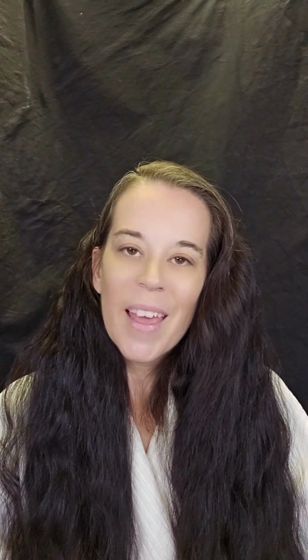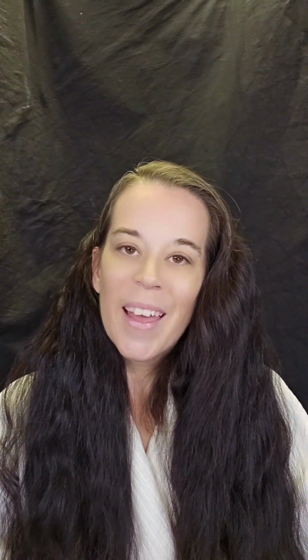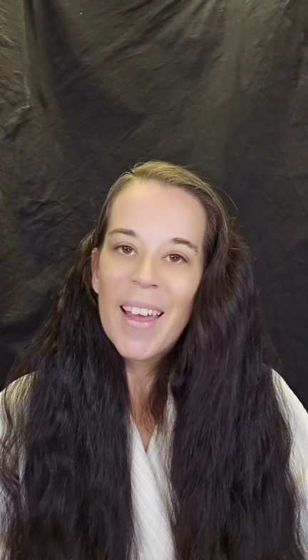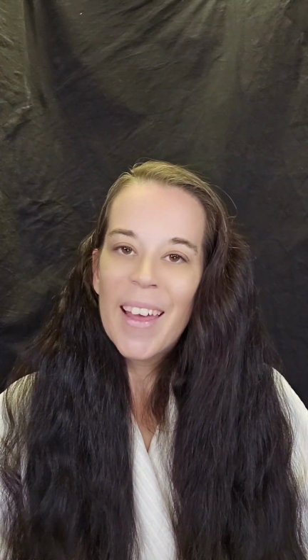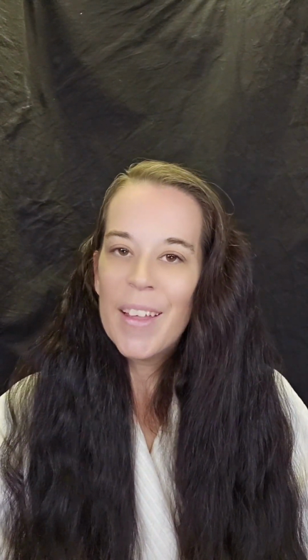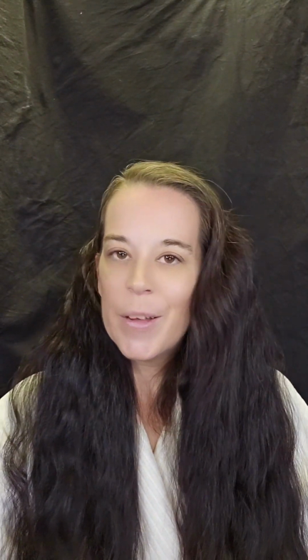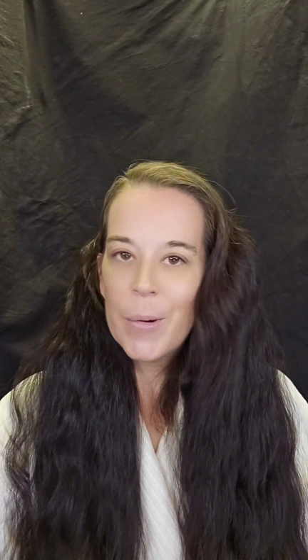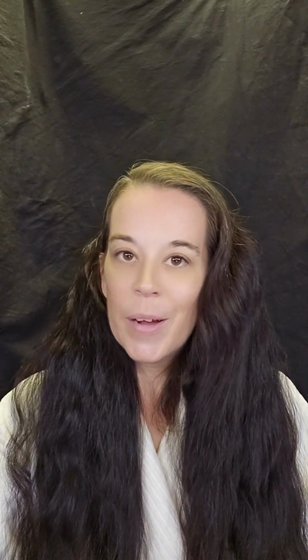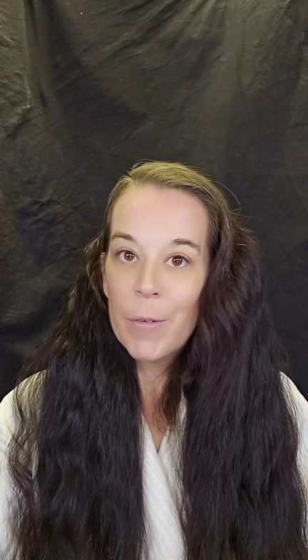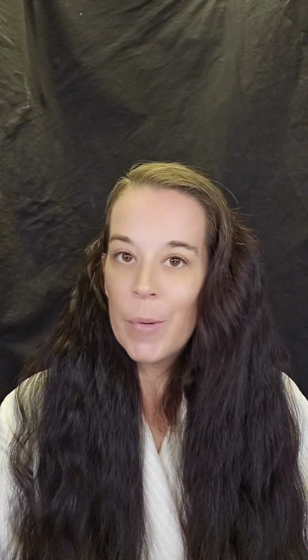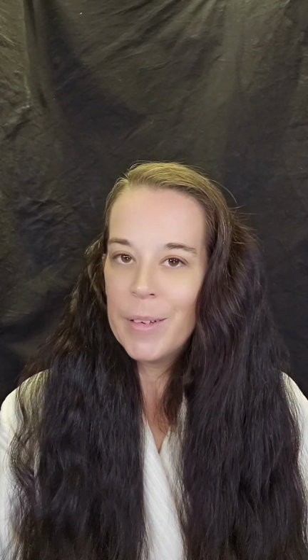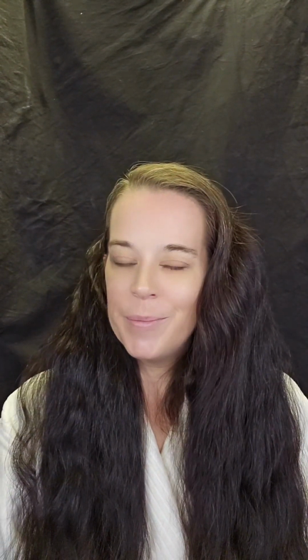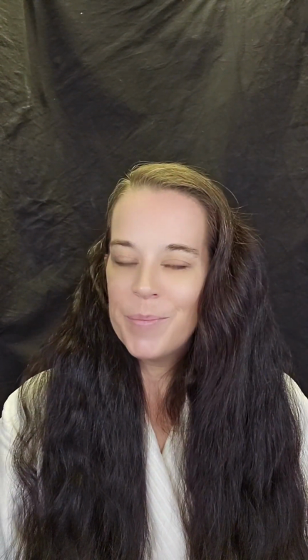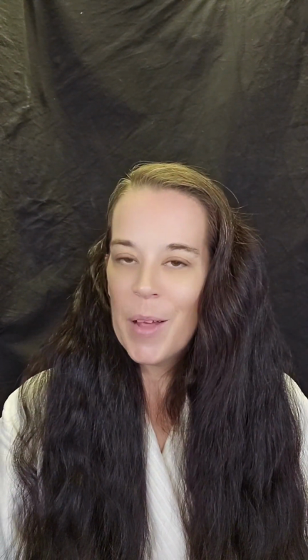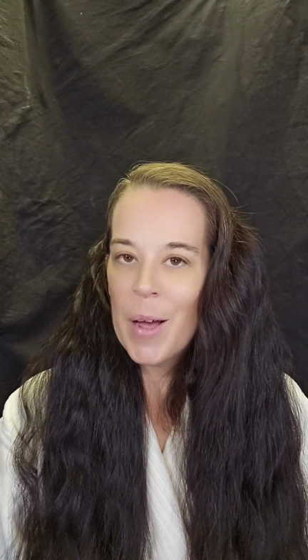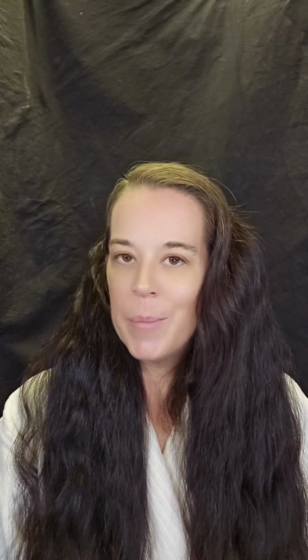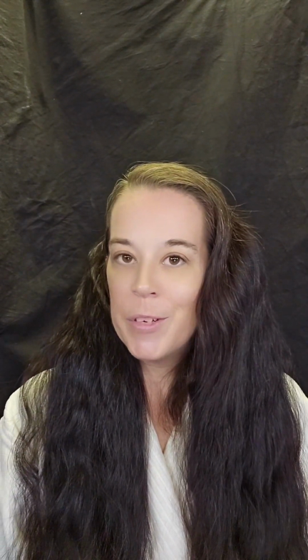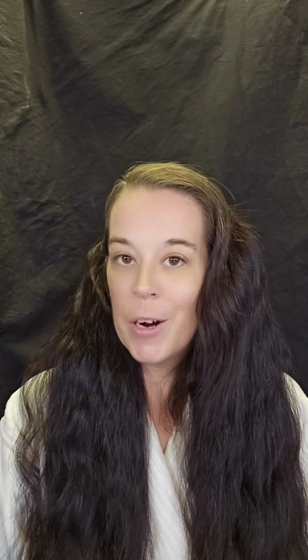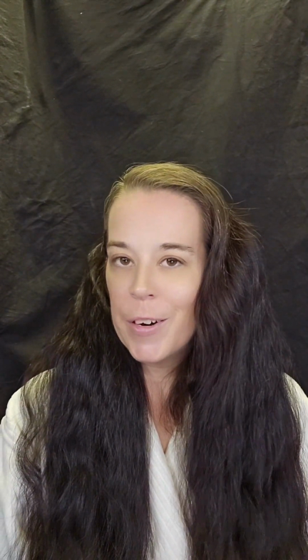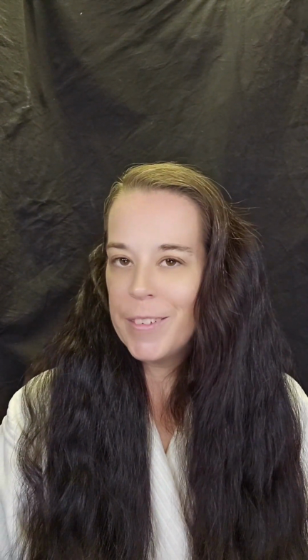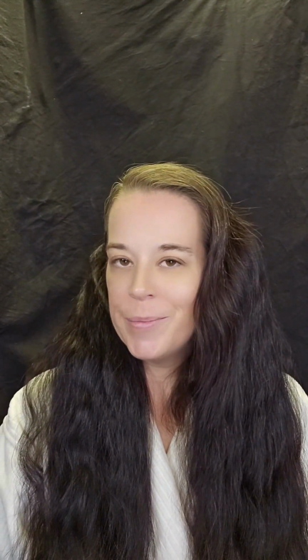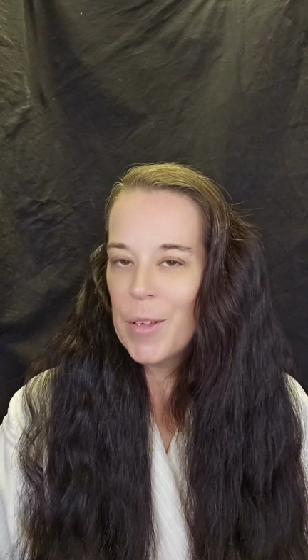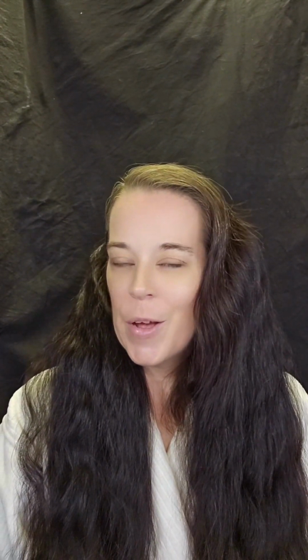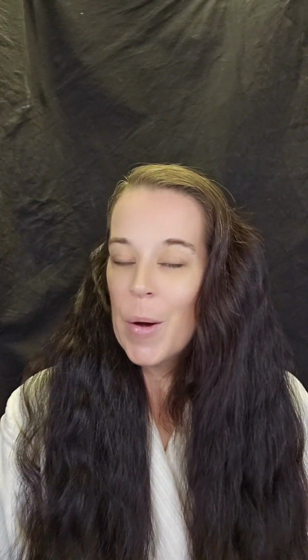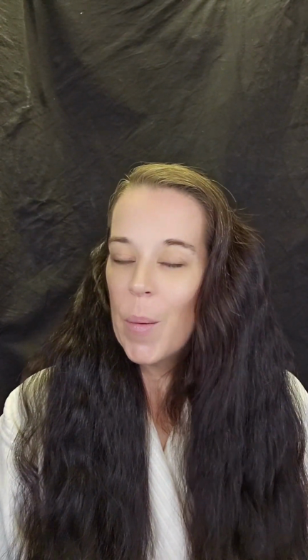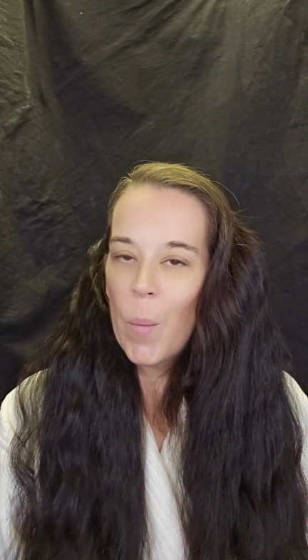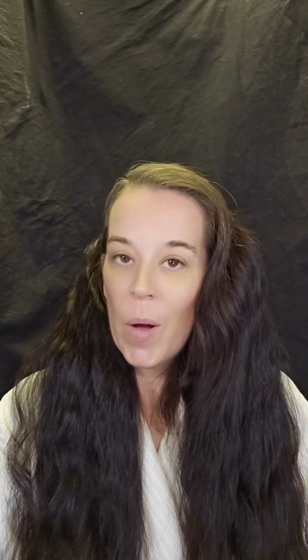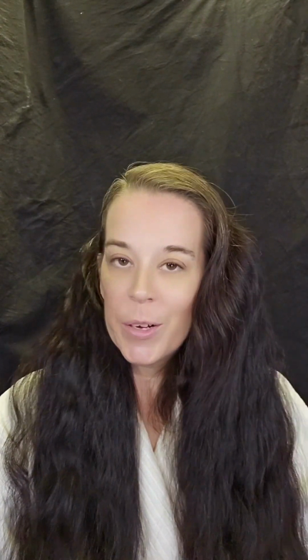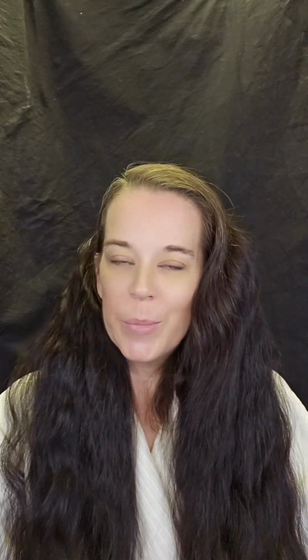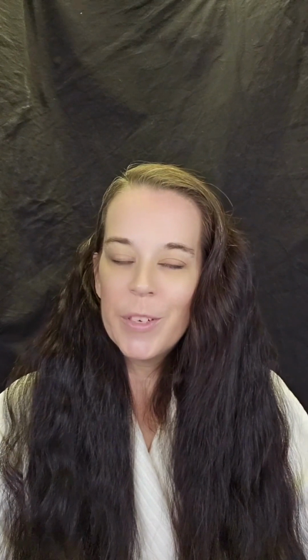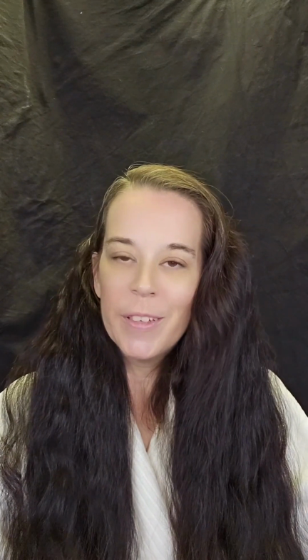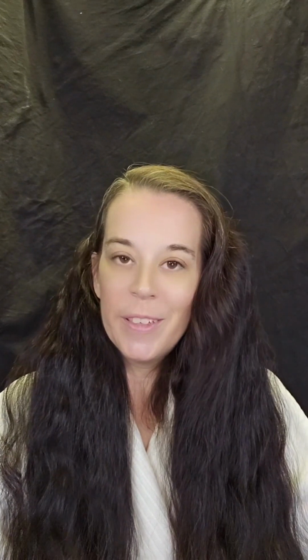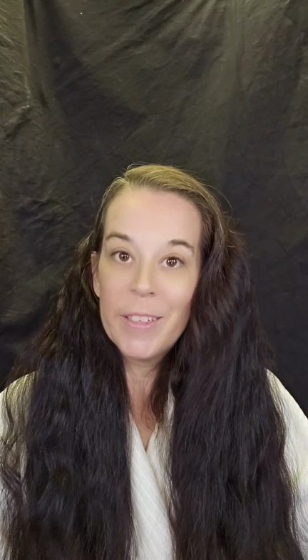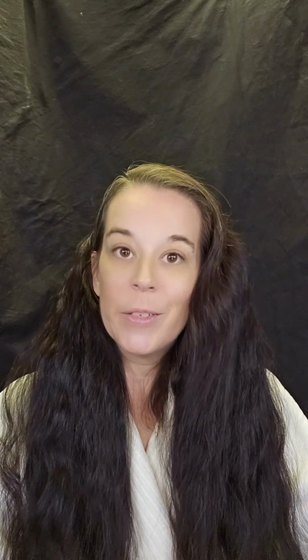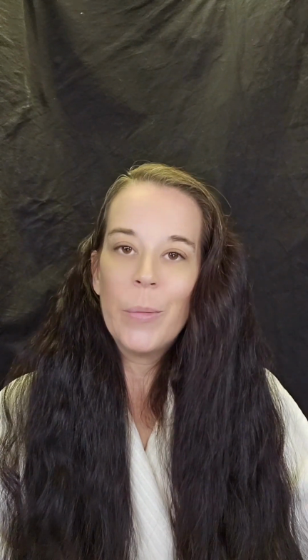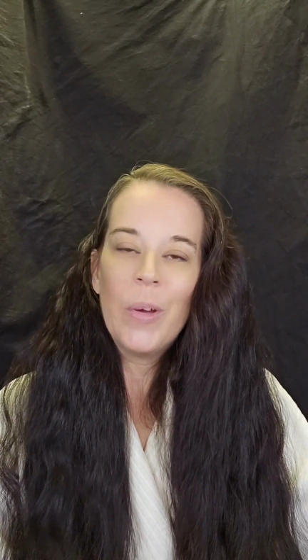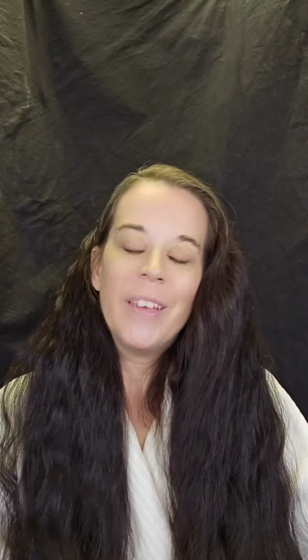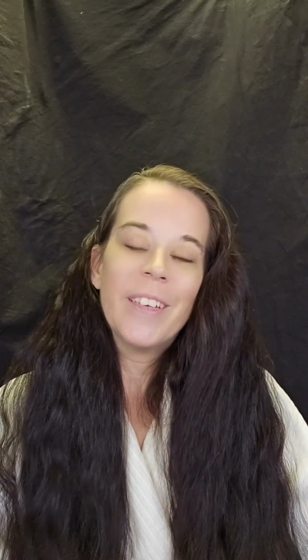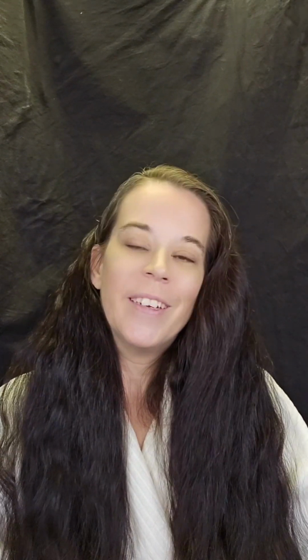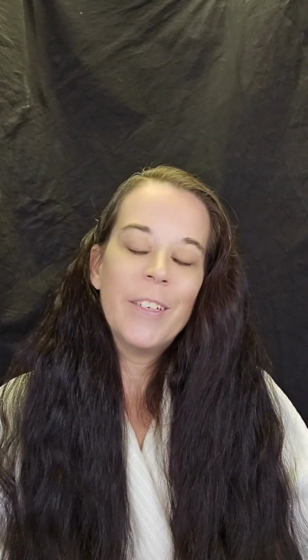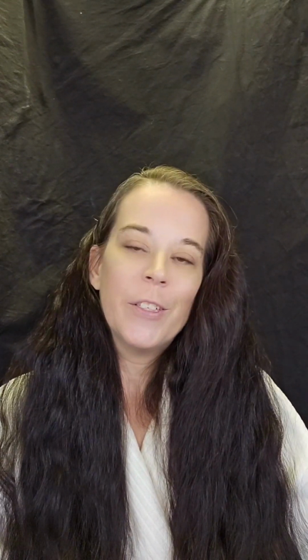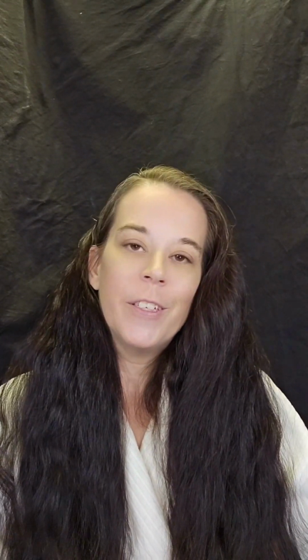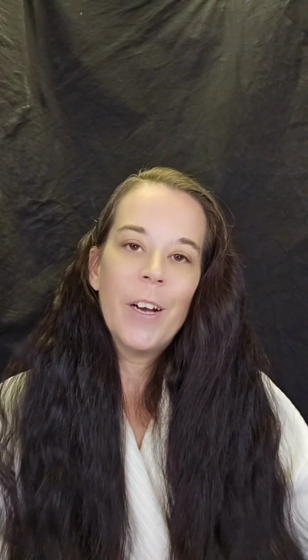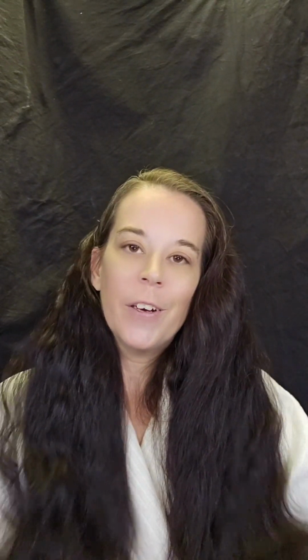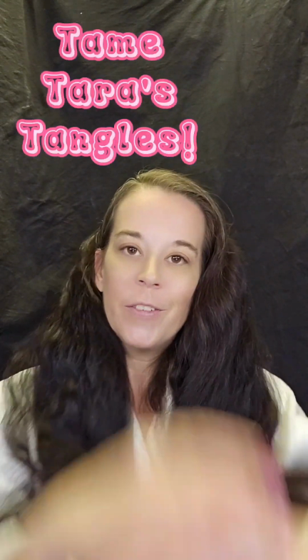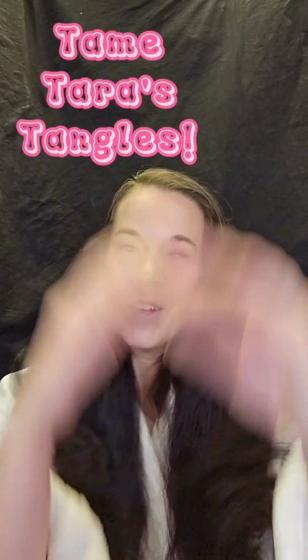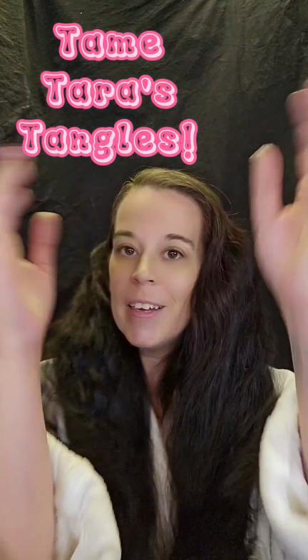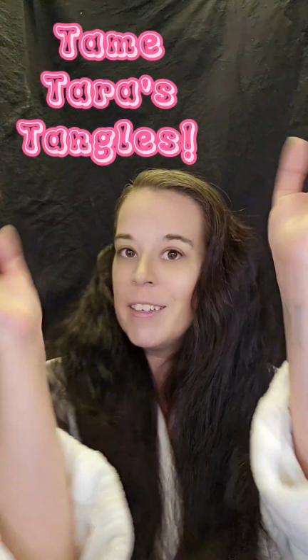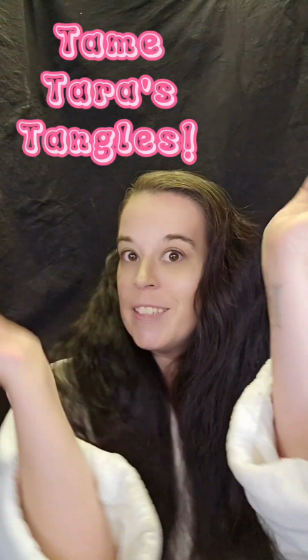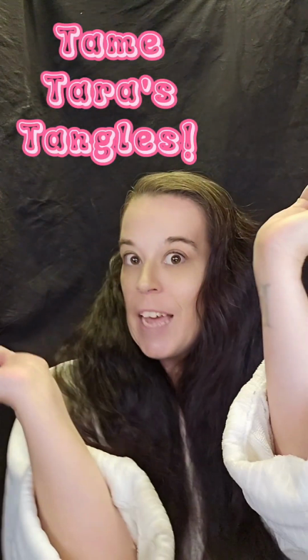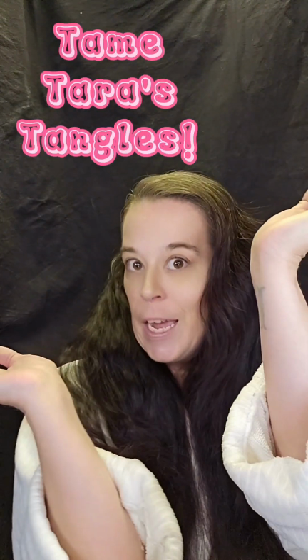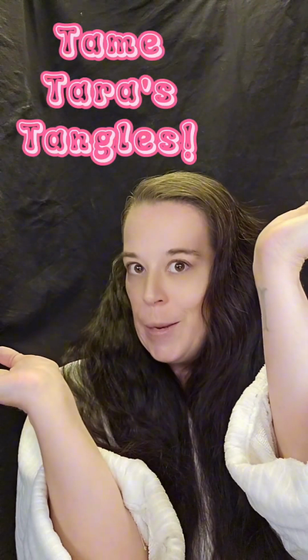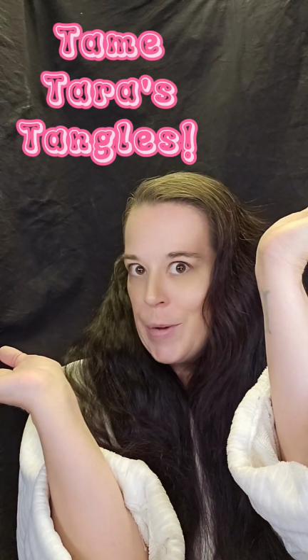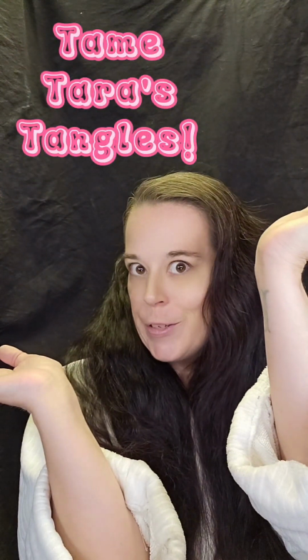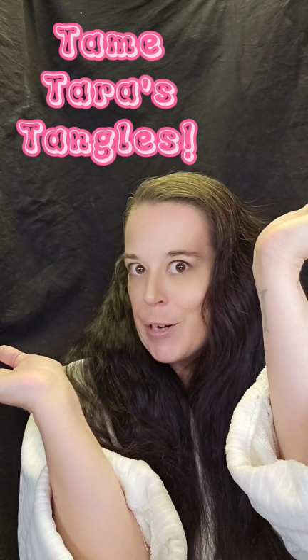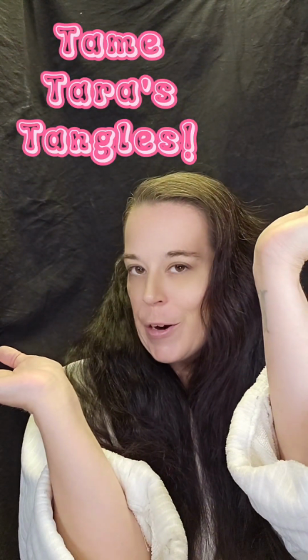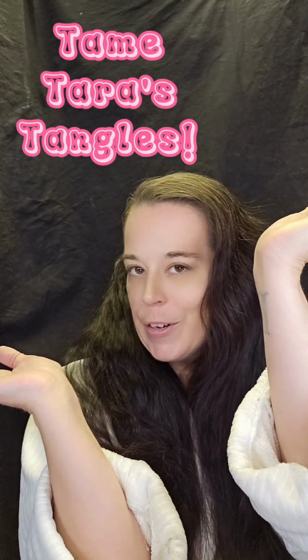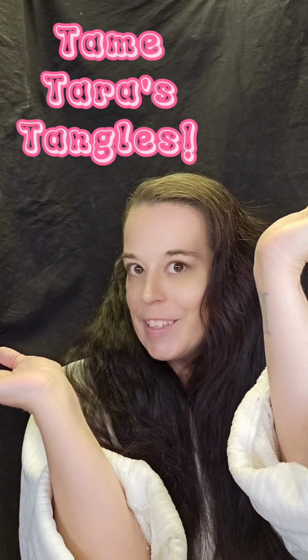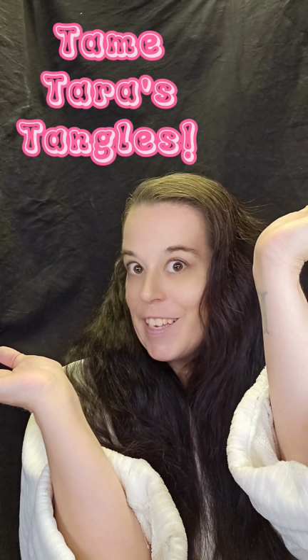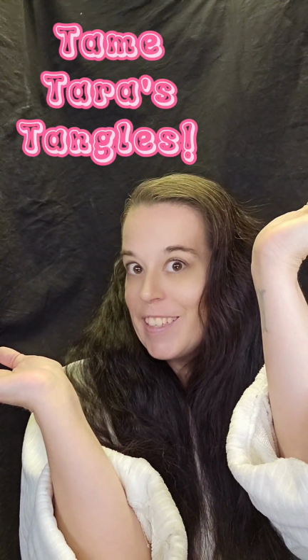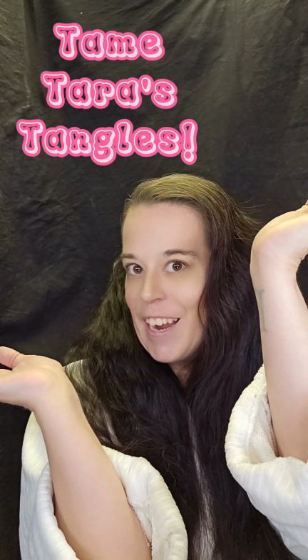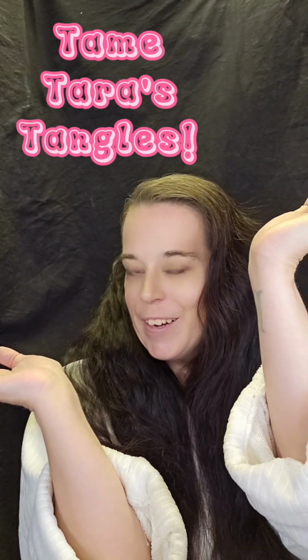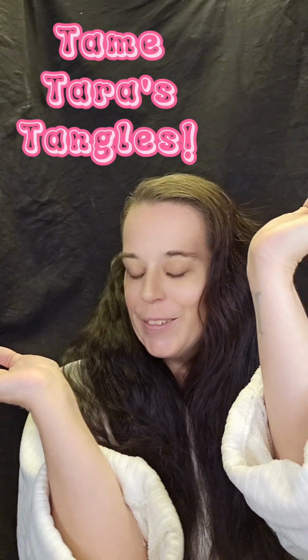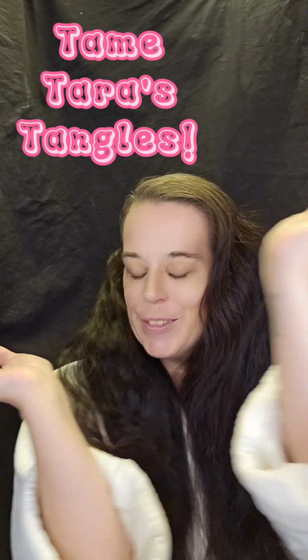Hello, everyone. I'm Tara. Welcome to this week's edition of Tame Tara's Tangles.